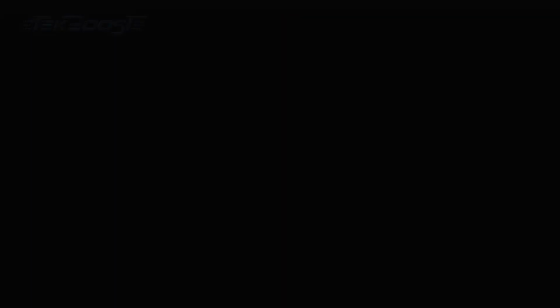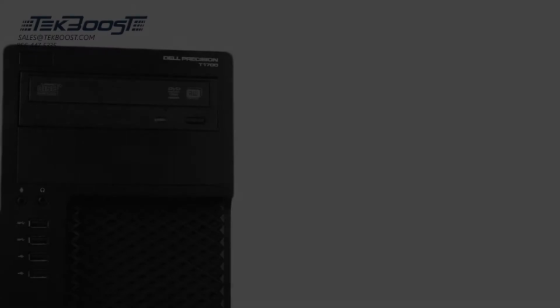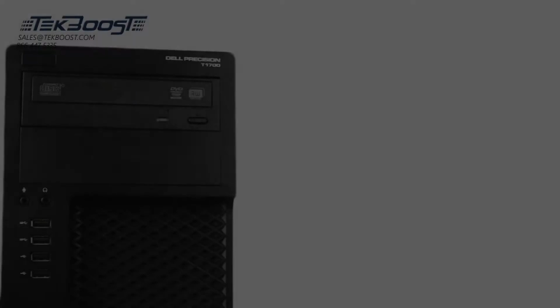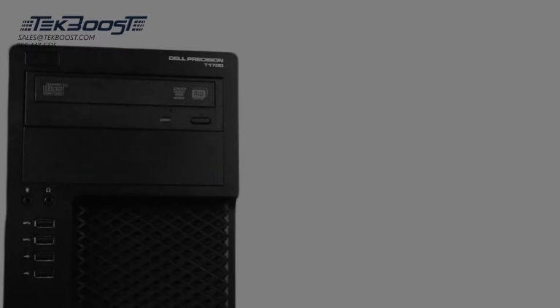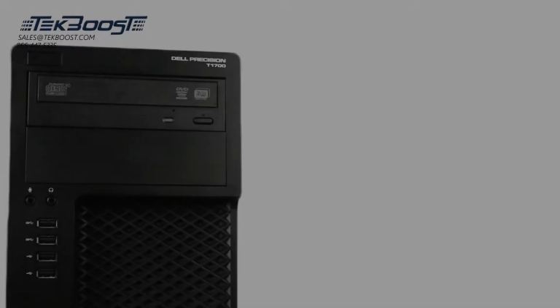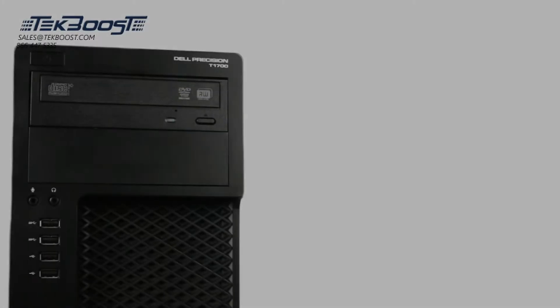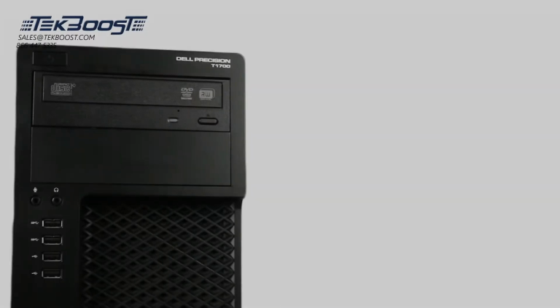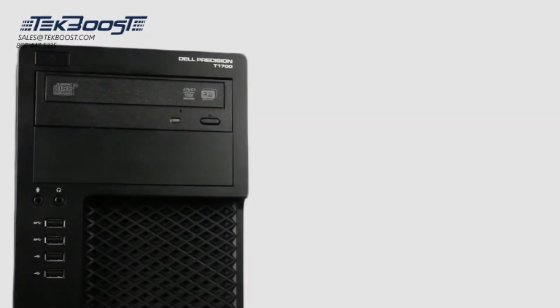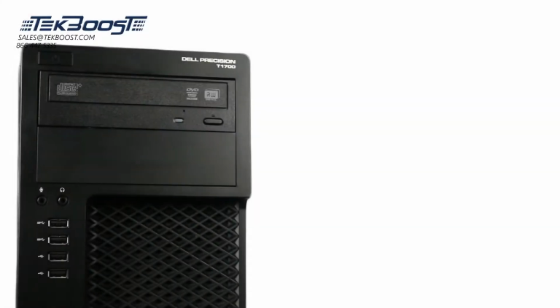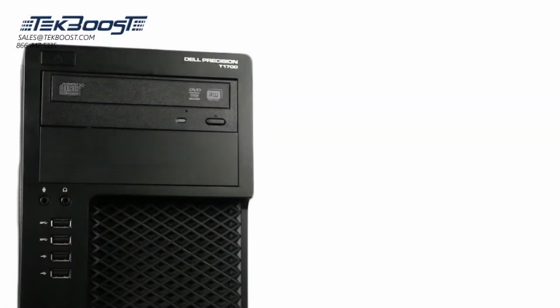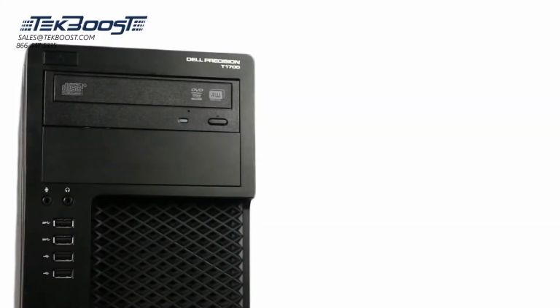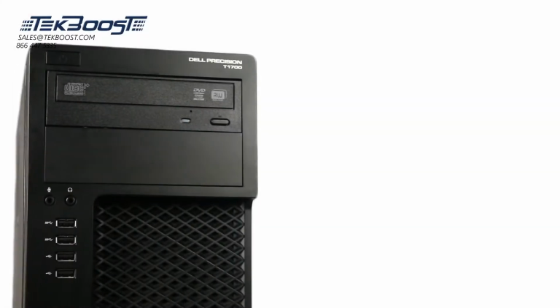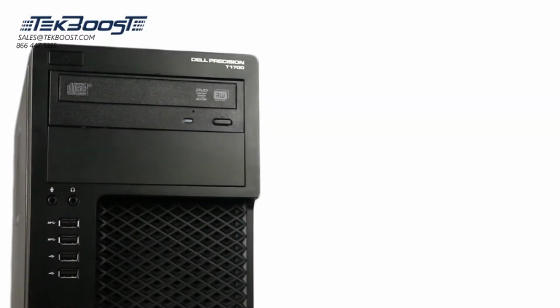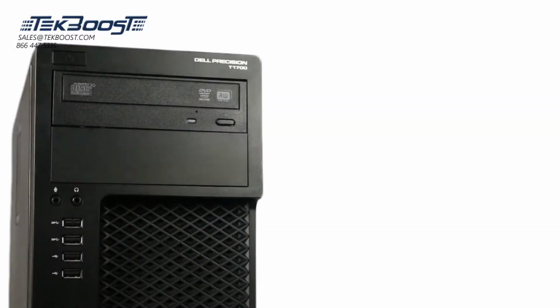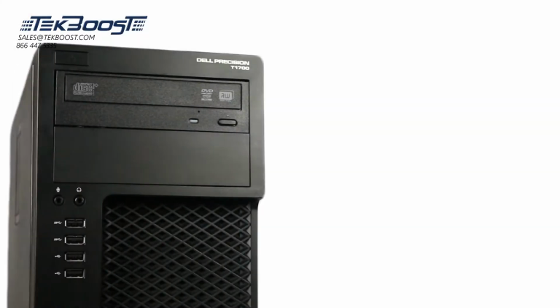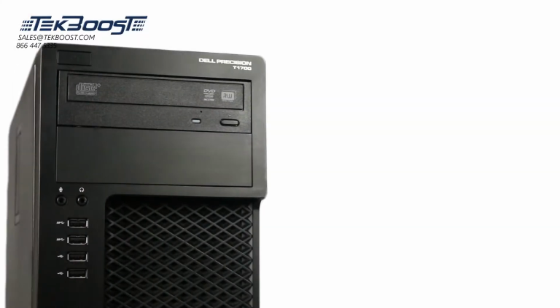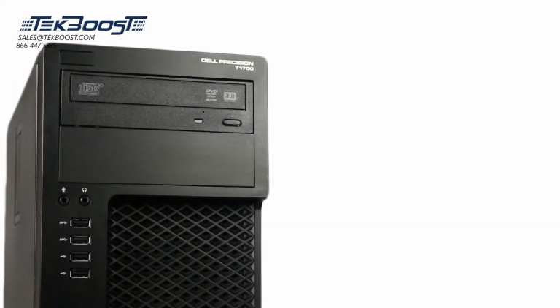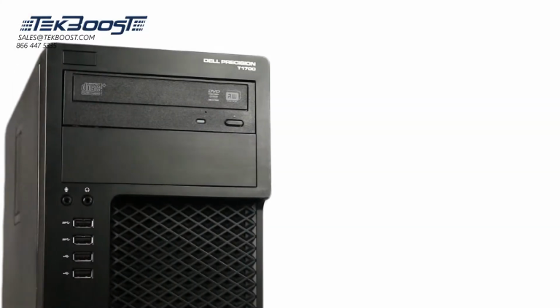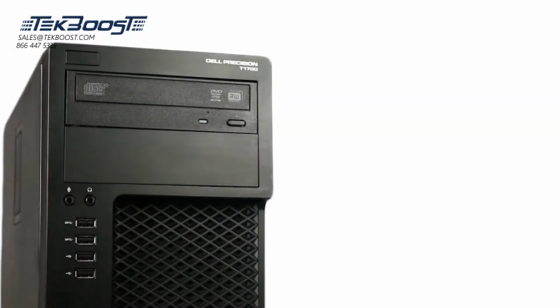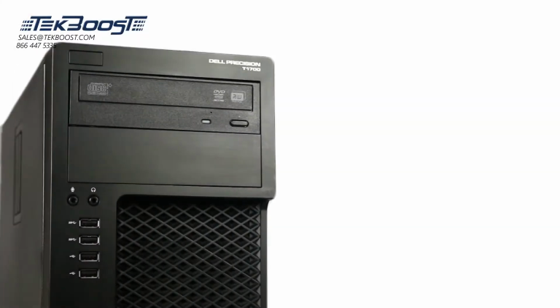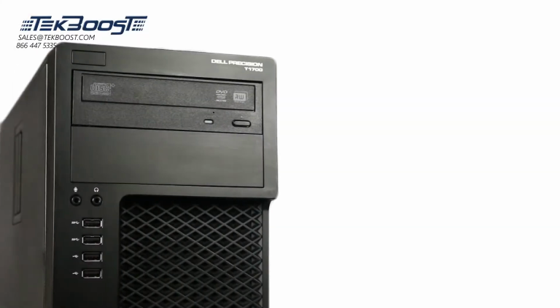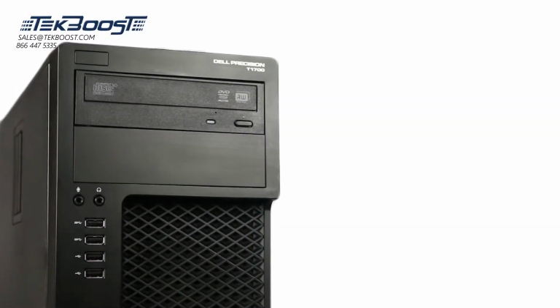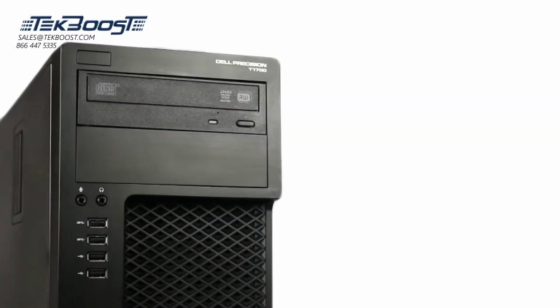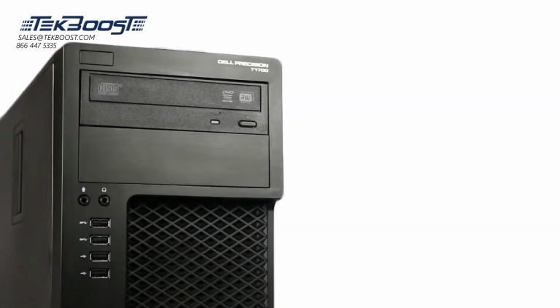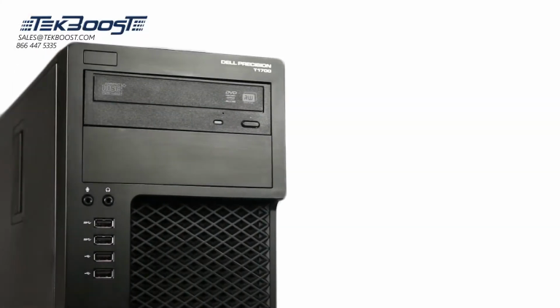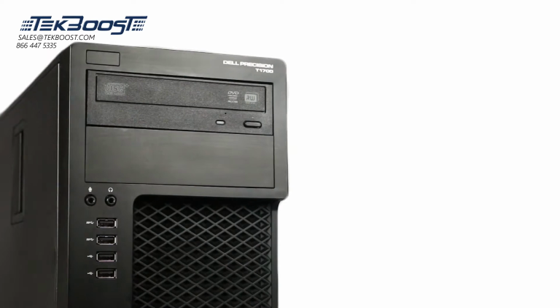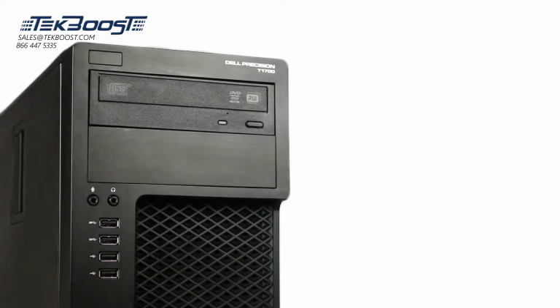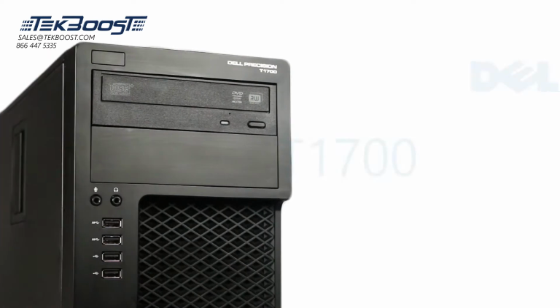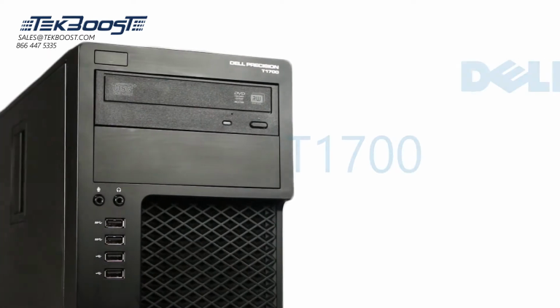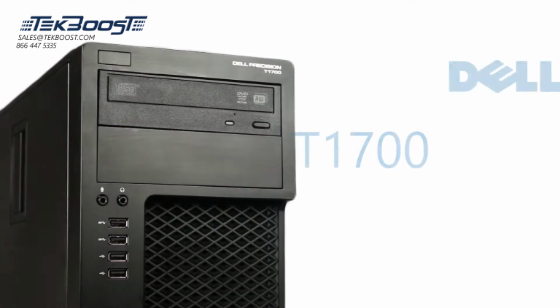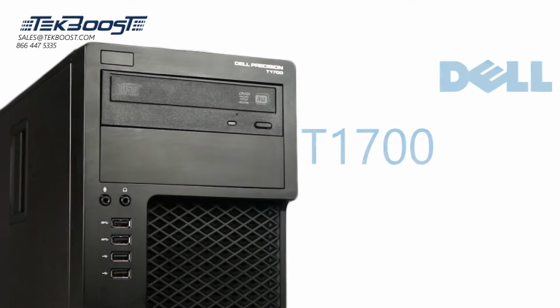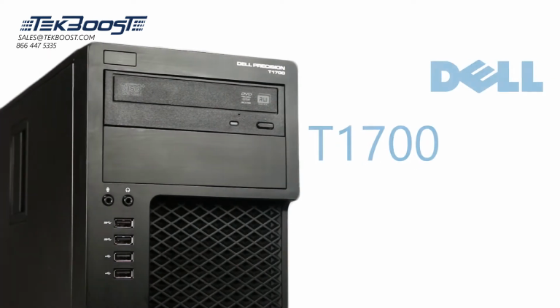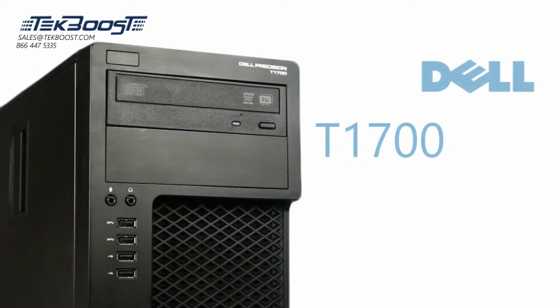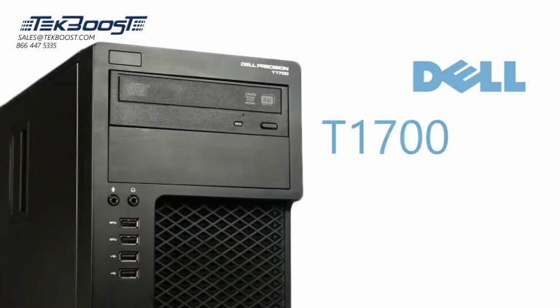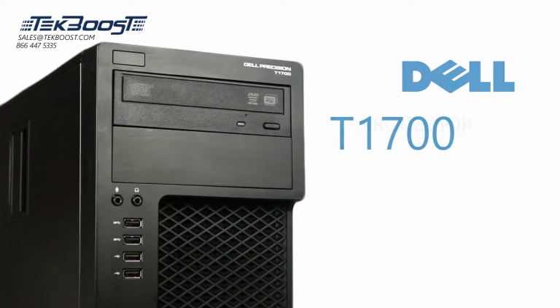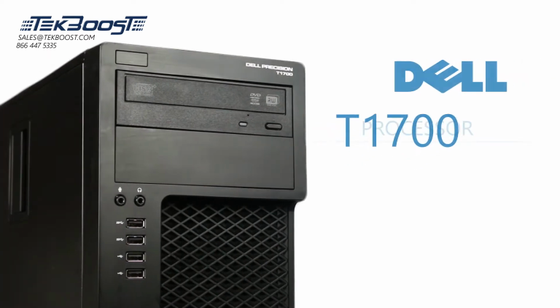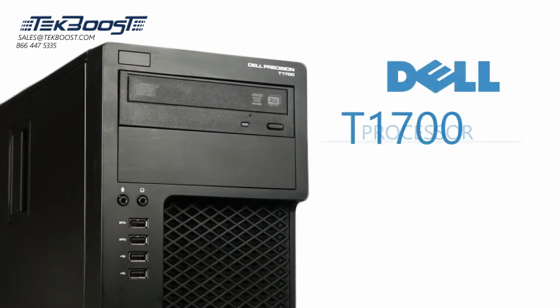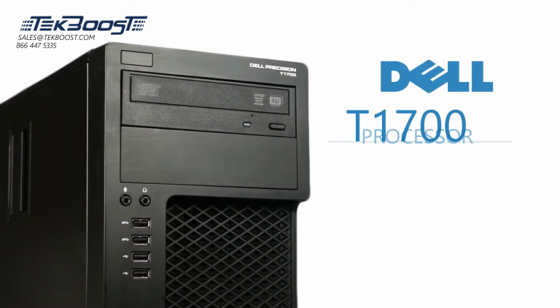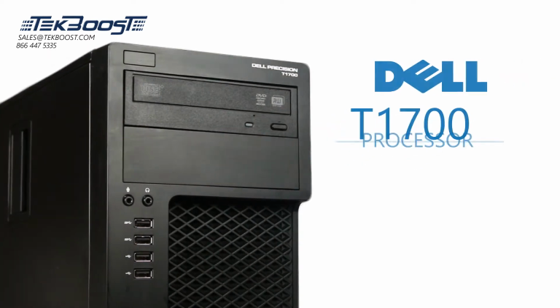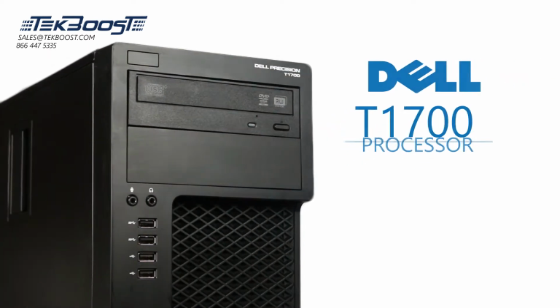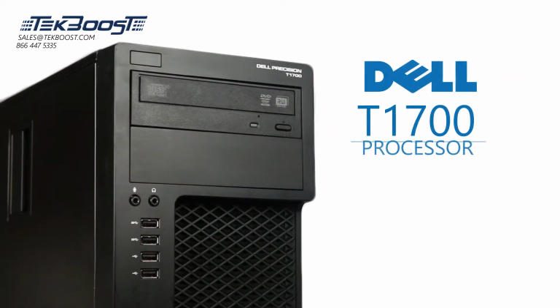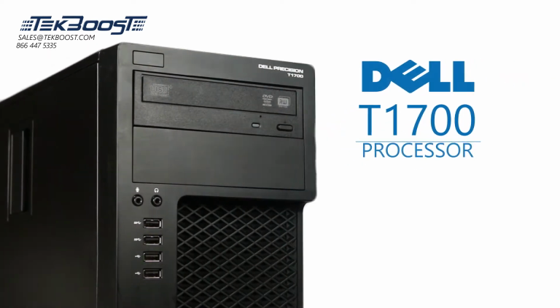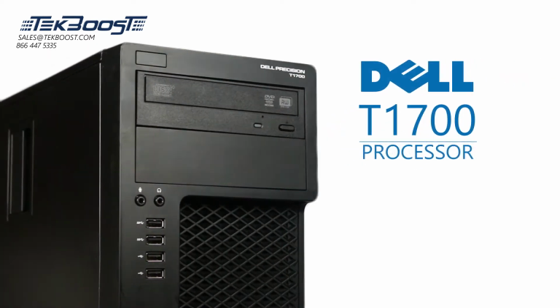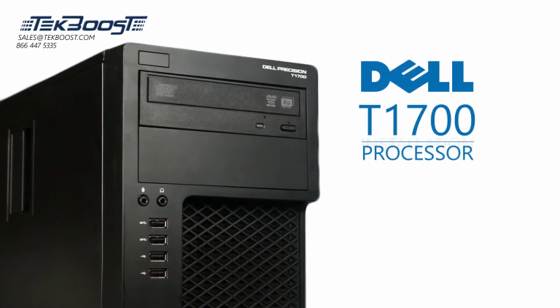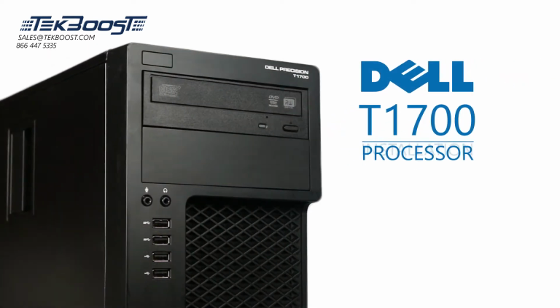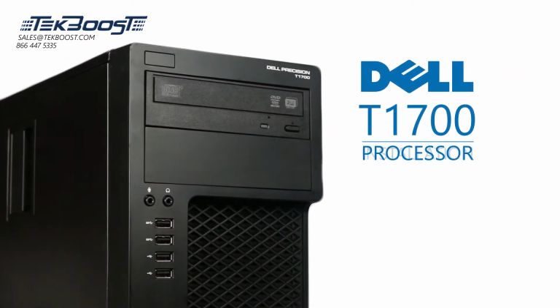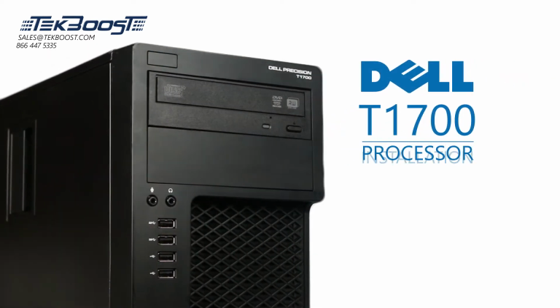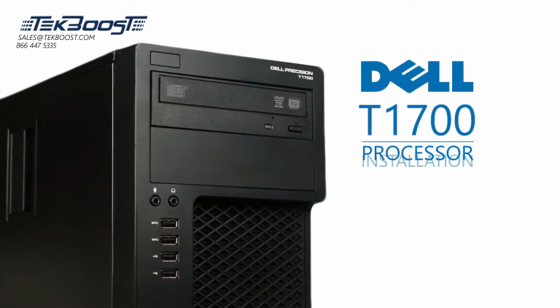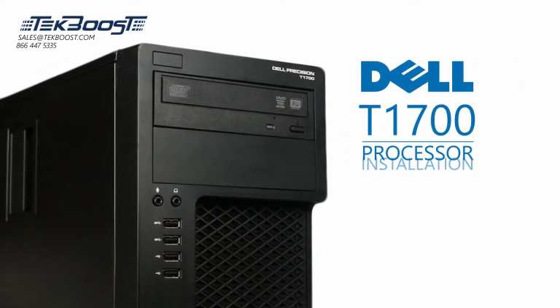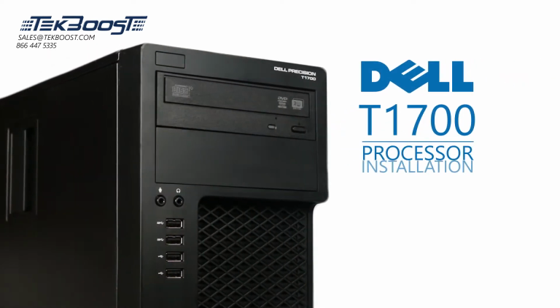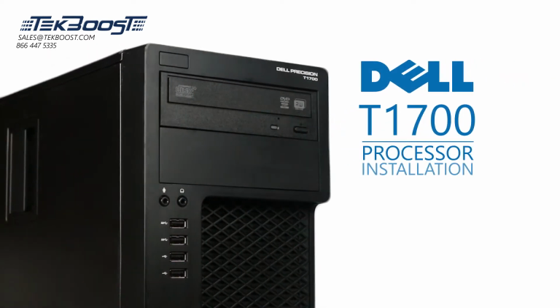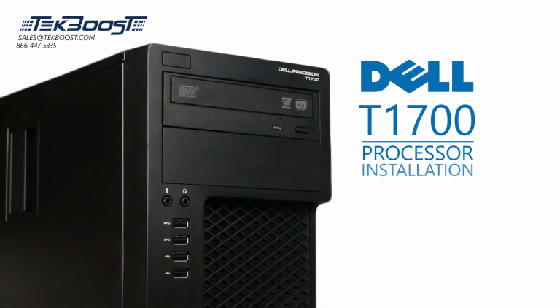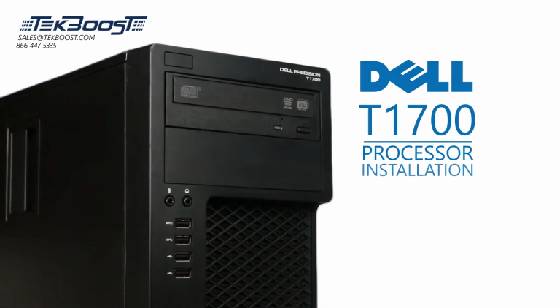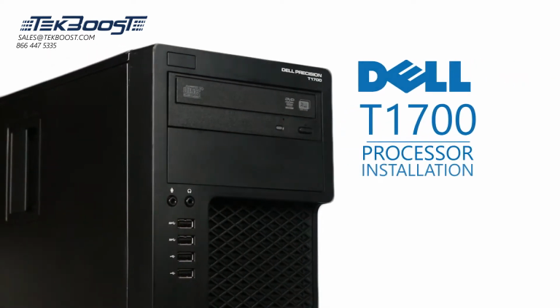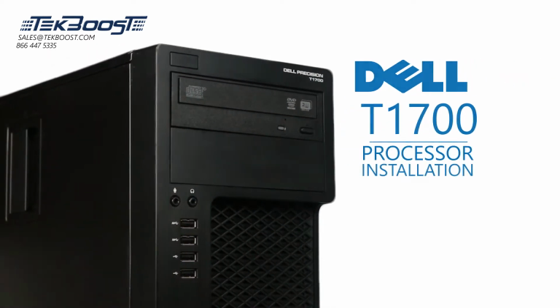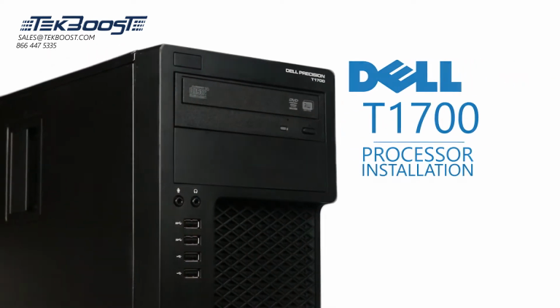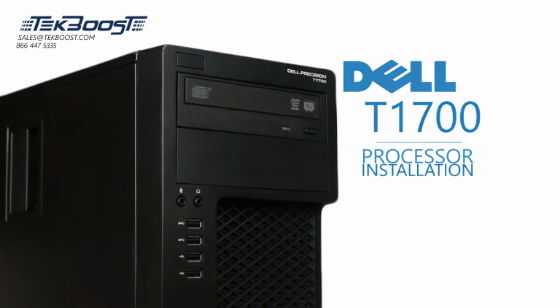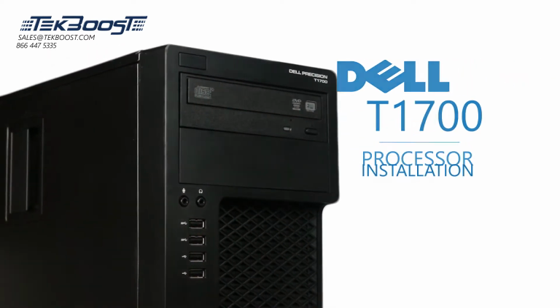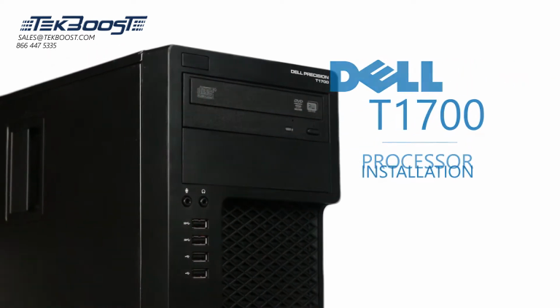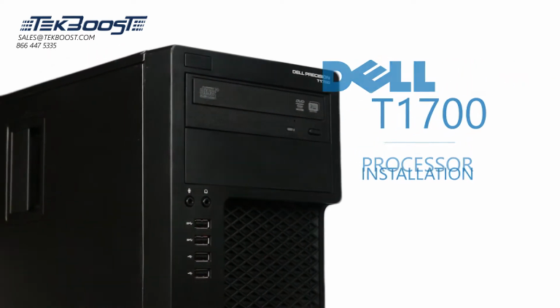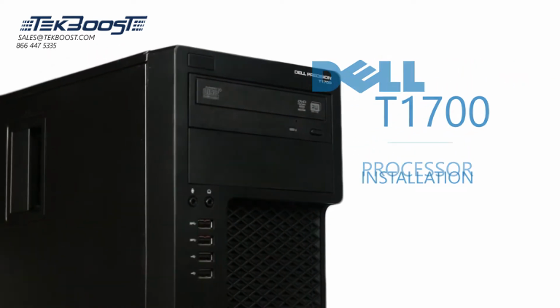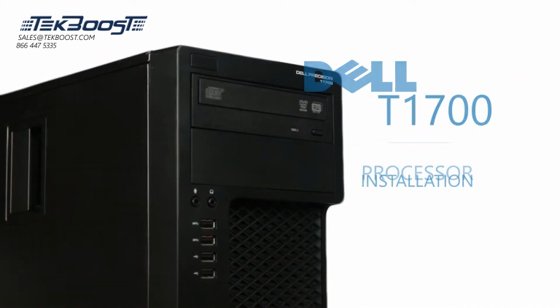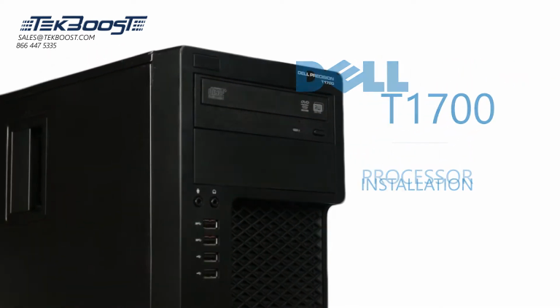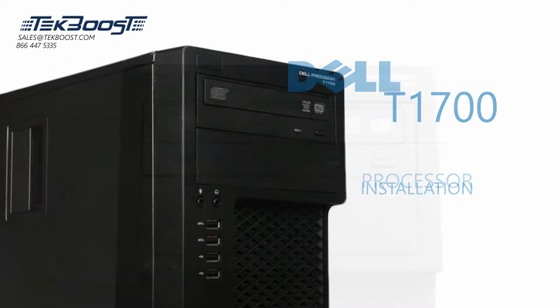Hello and welcome to TechBoost TV. Today I'm going to show you how to install a processor to a Dell T1700 workstation.